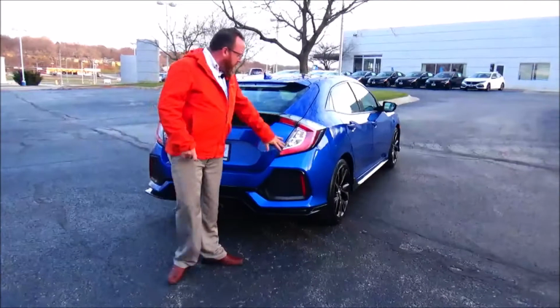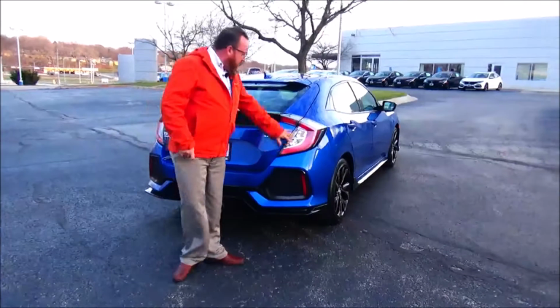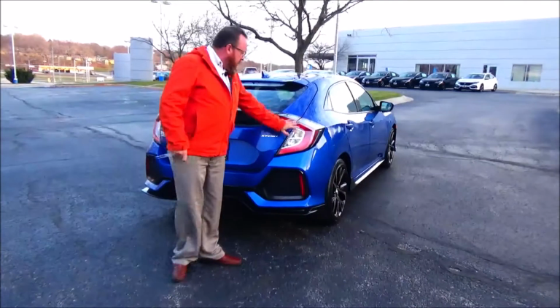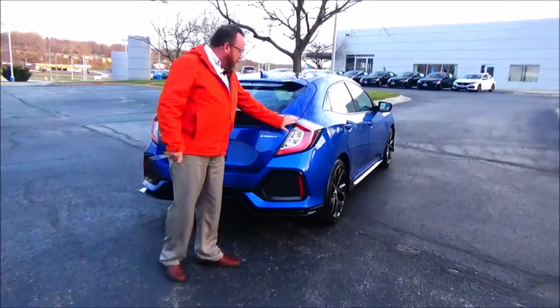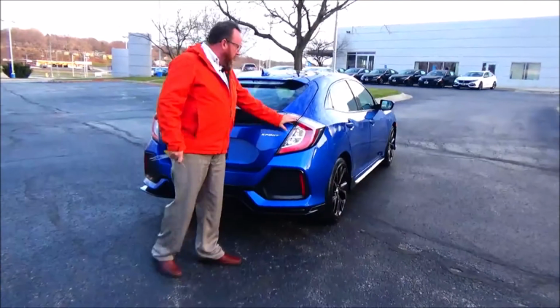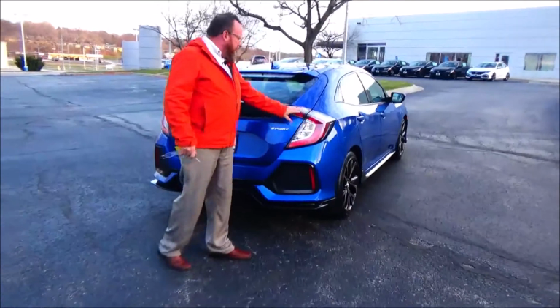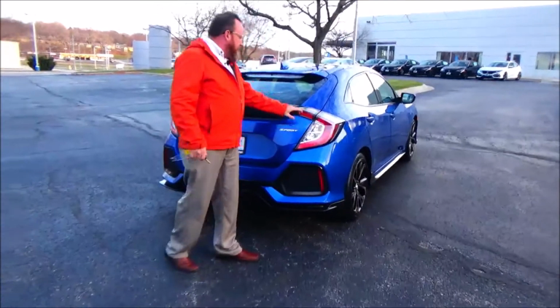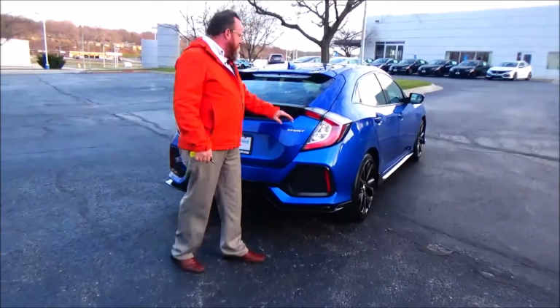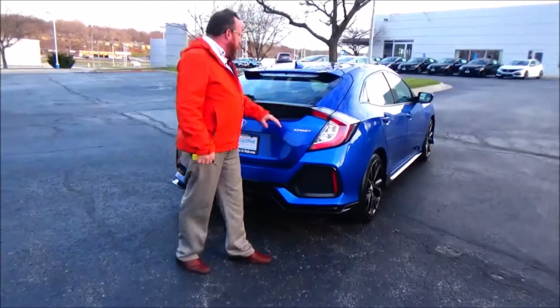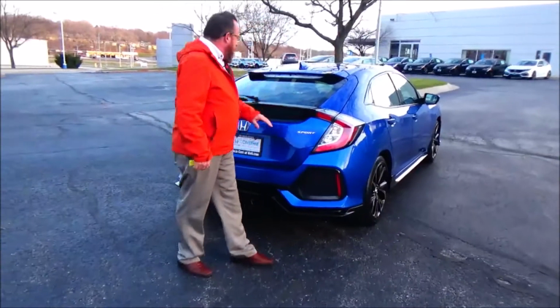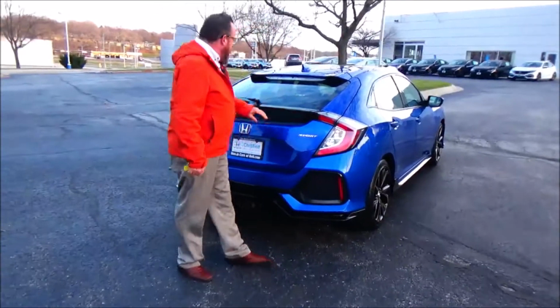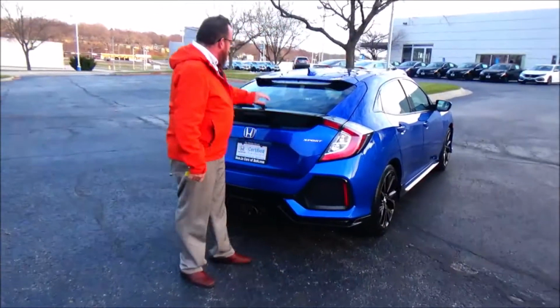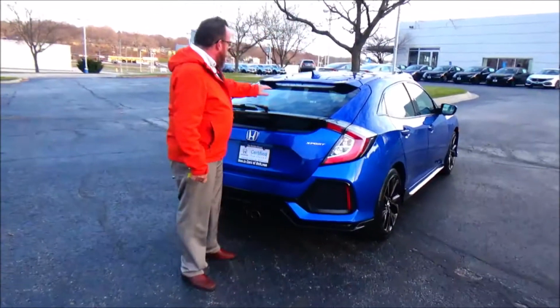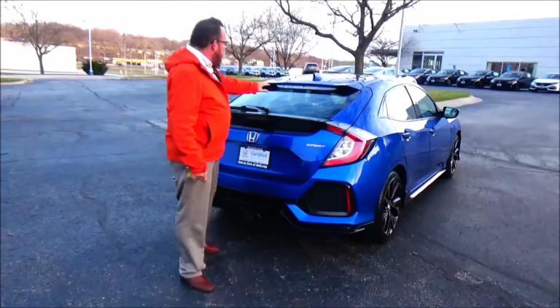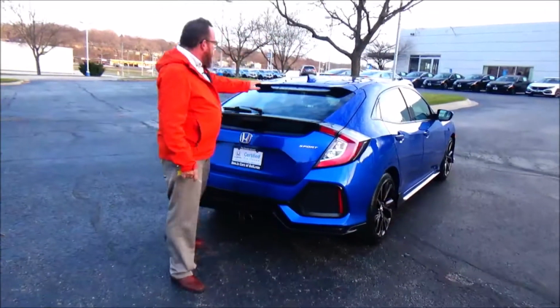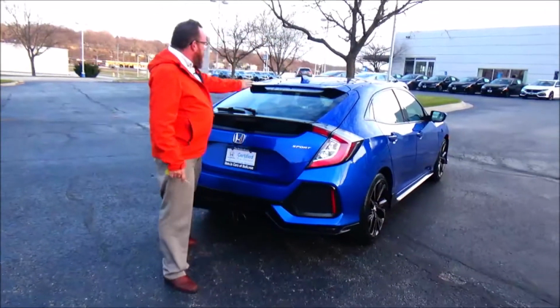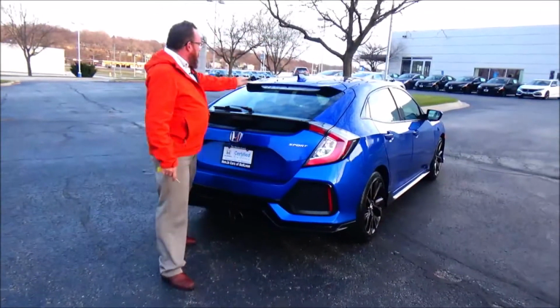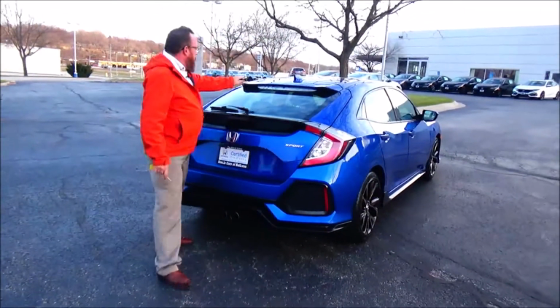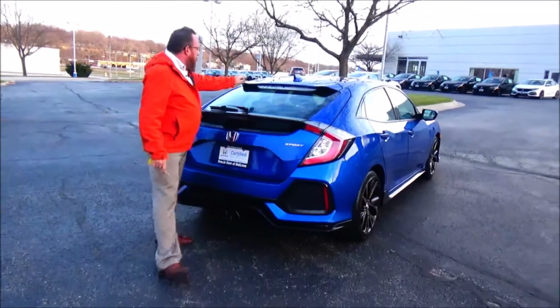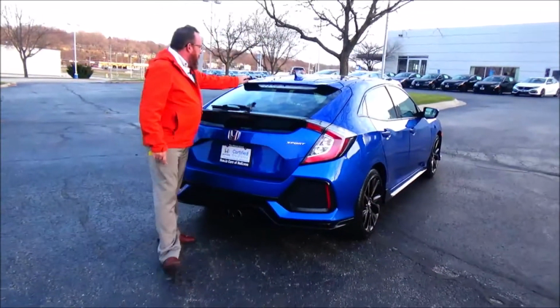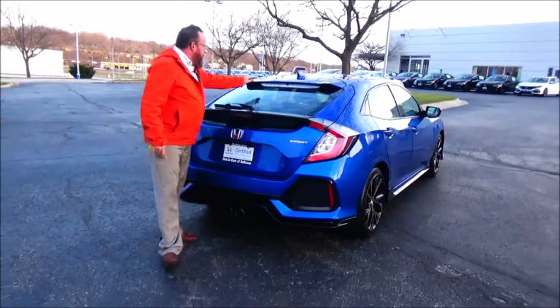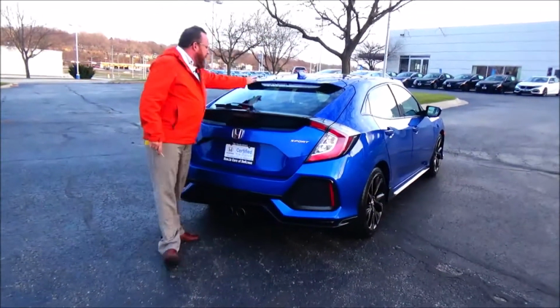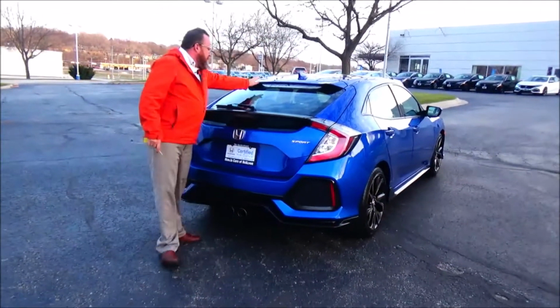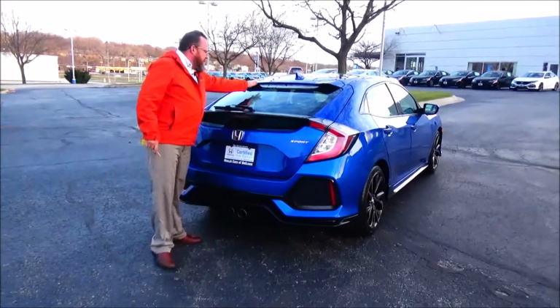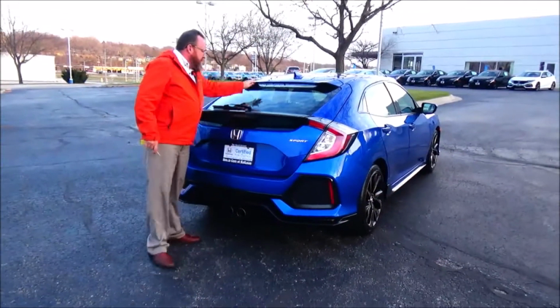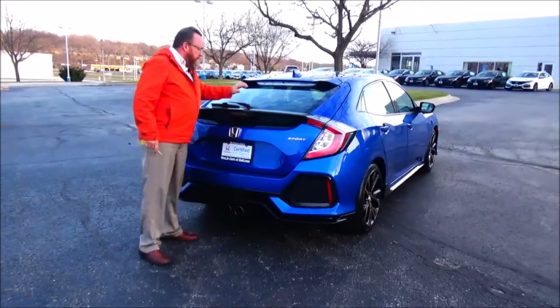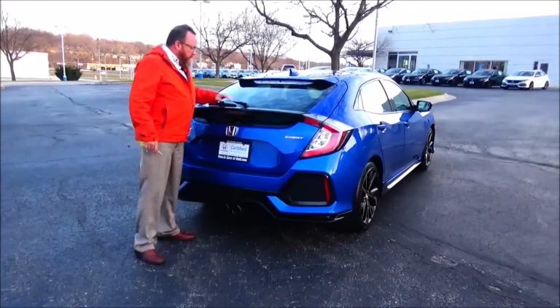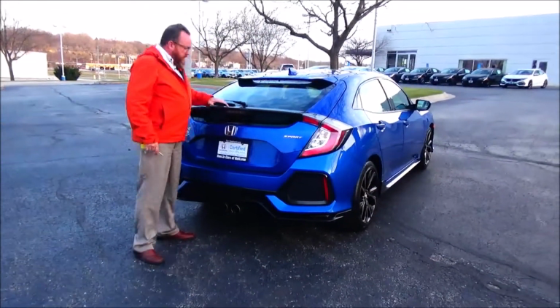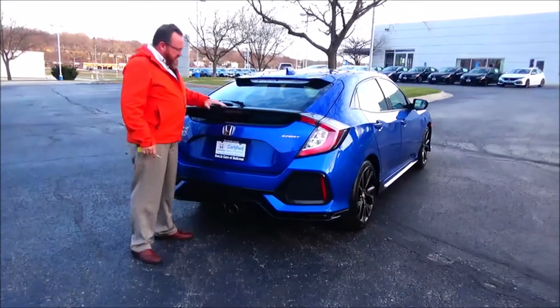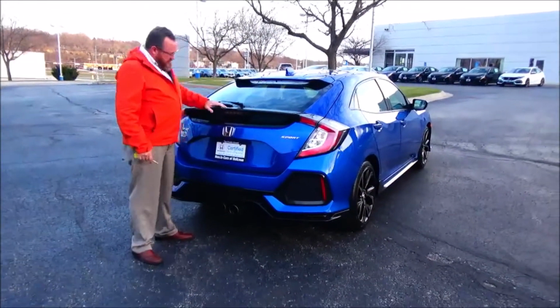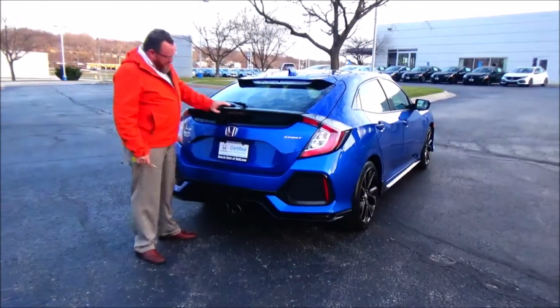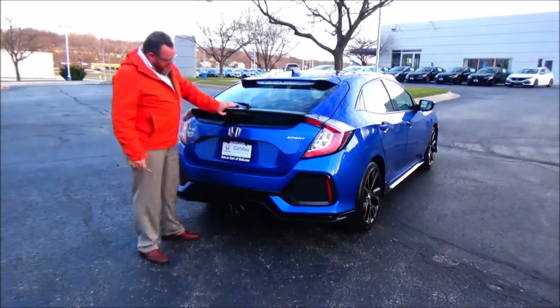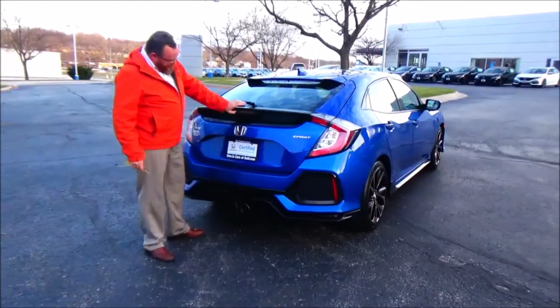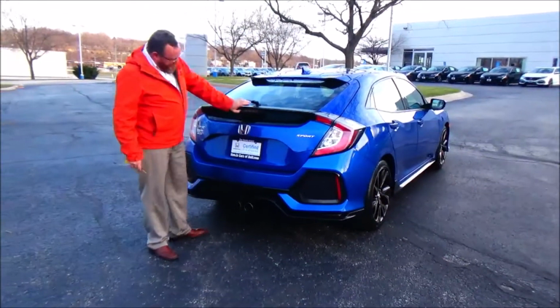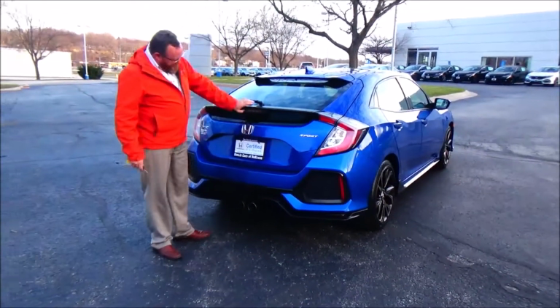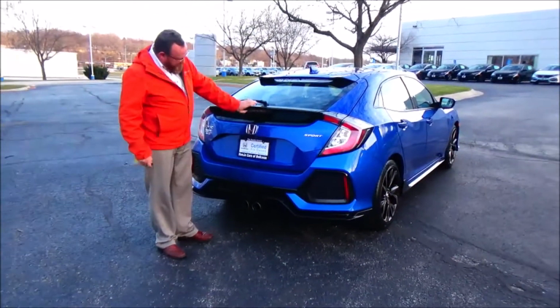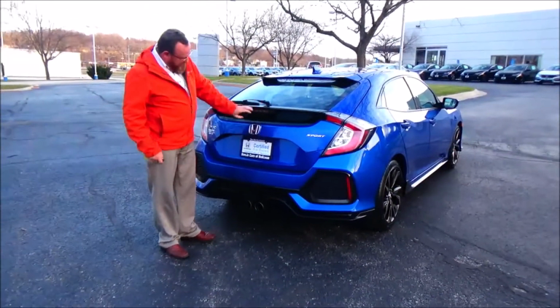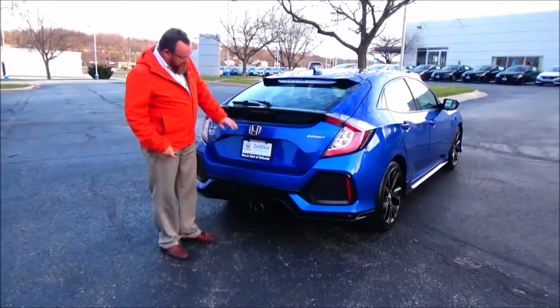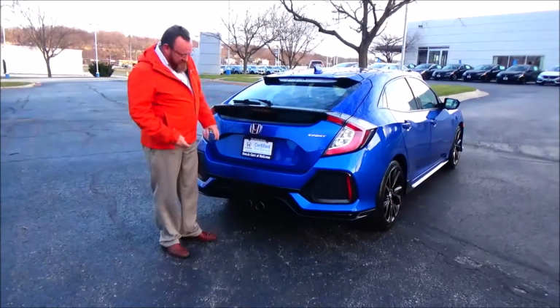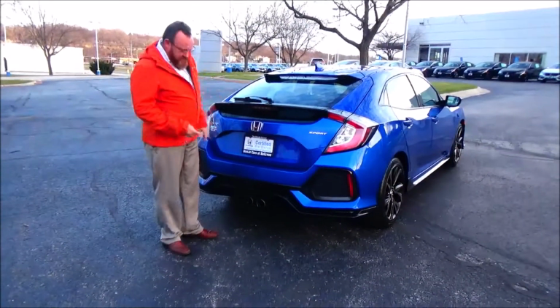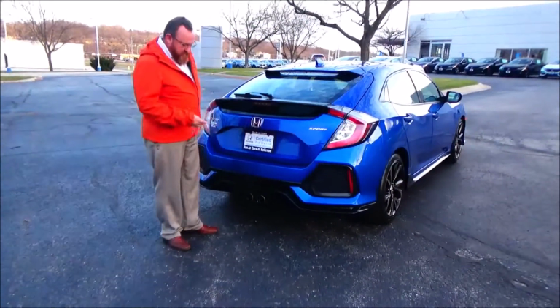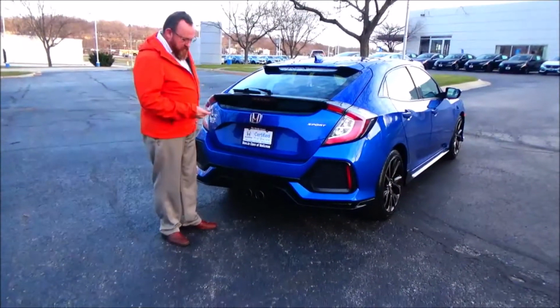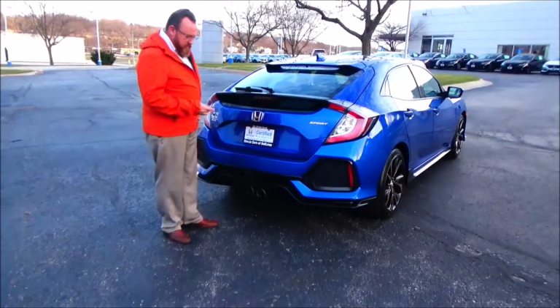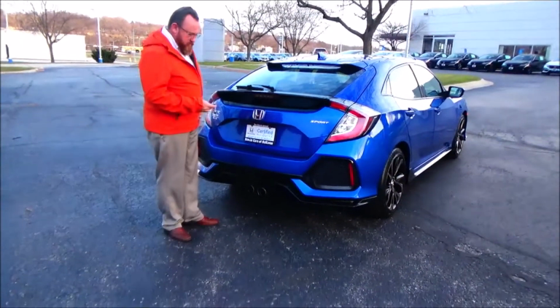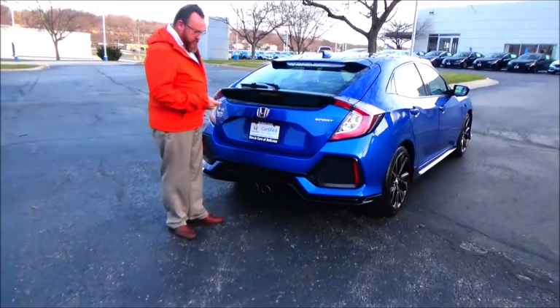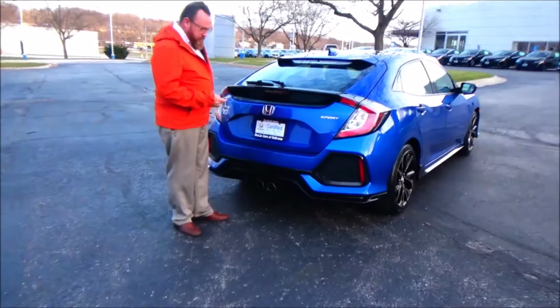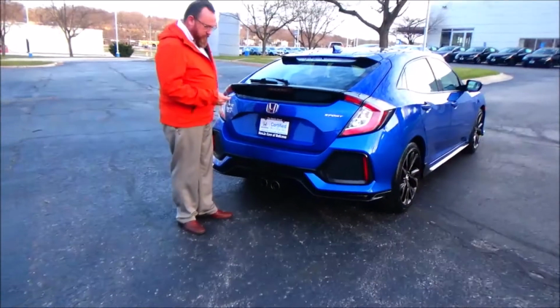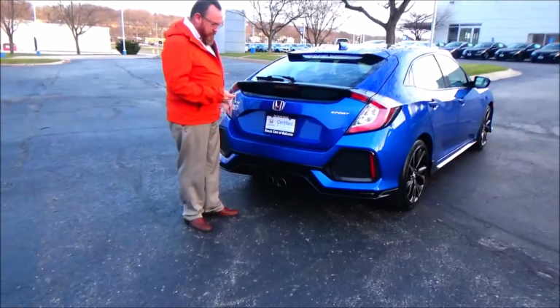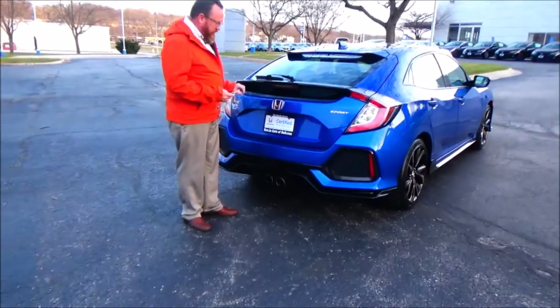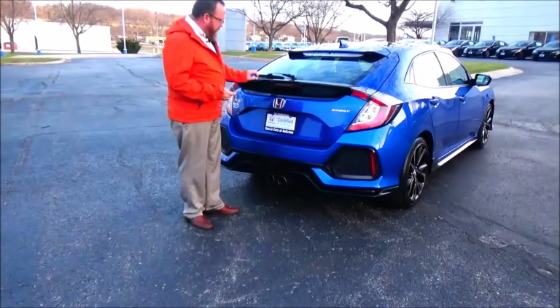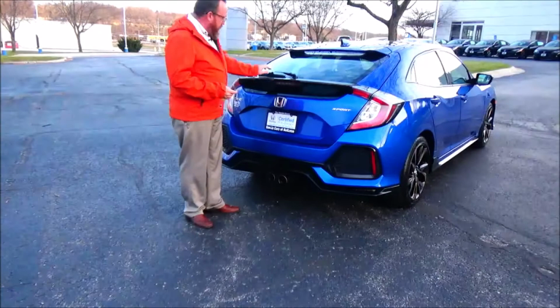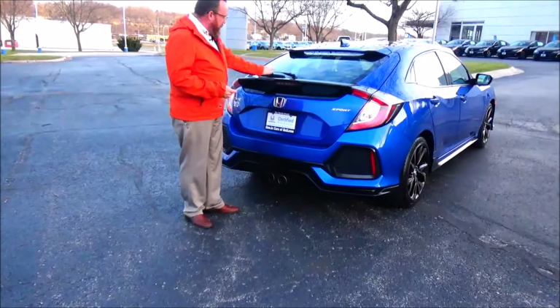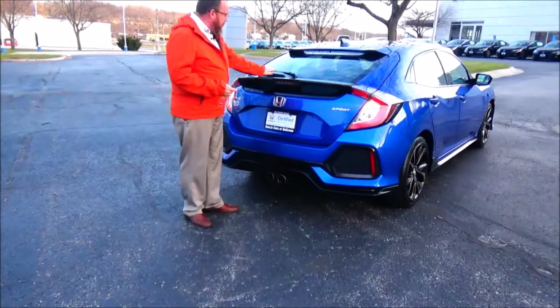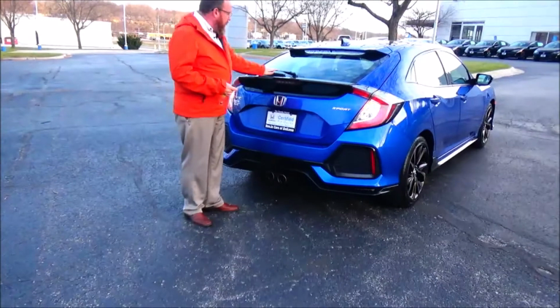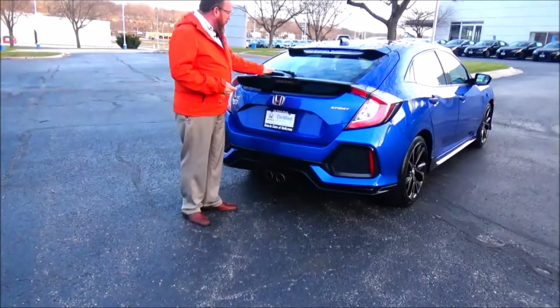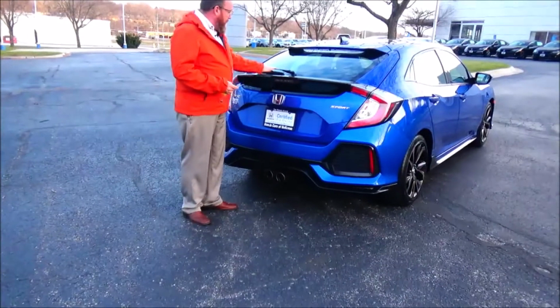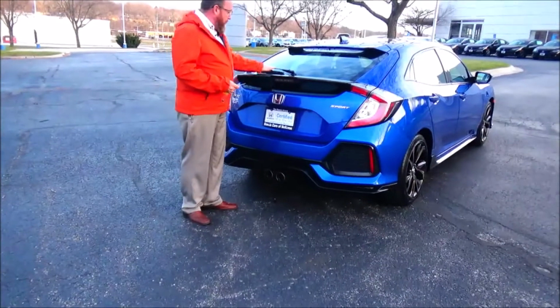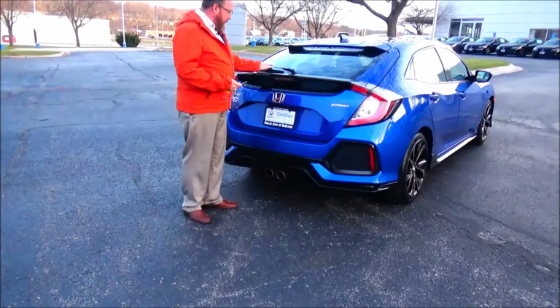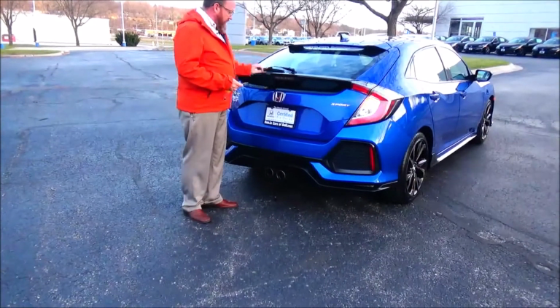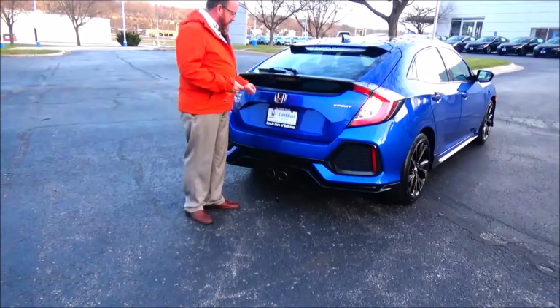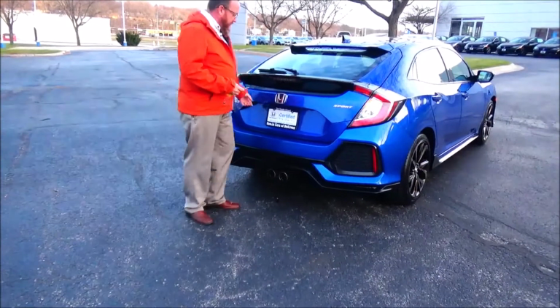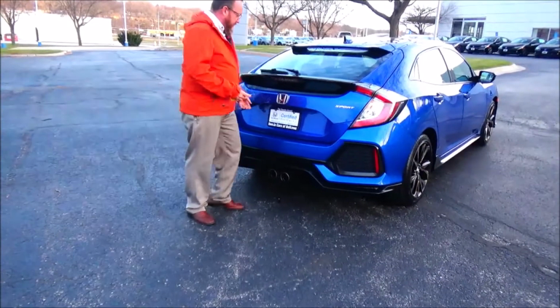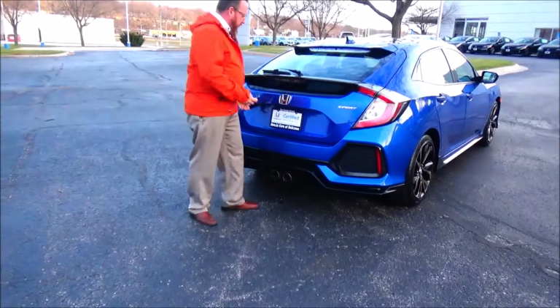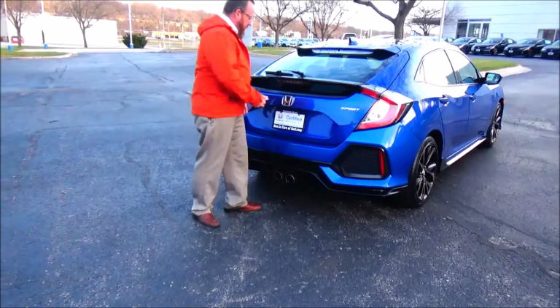Wraparound tail light, multiple spoilers, high mount brake light, and rear window wiper and defrost.